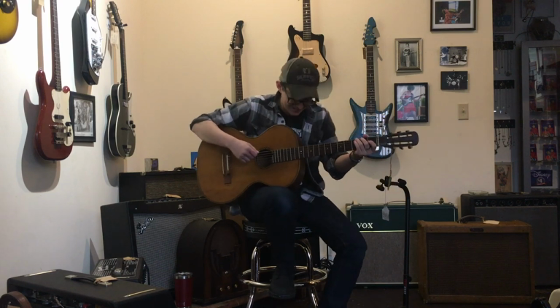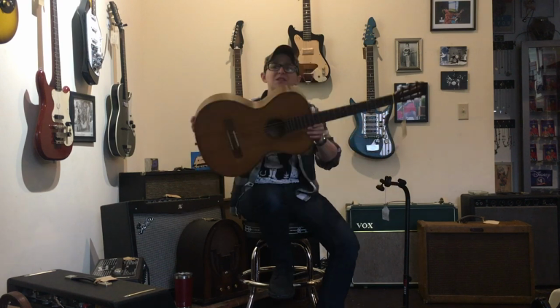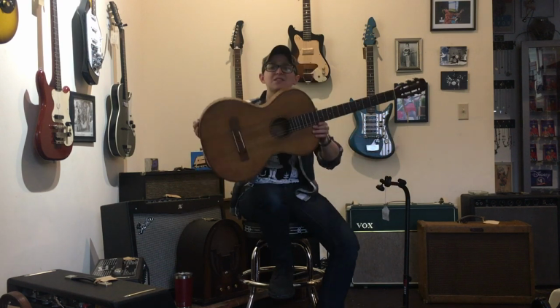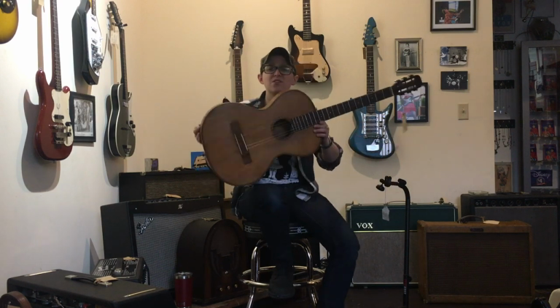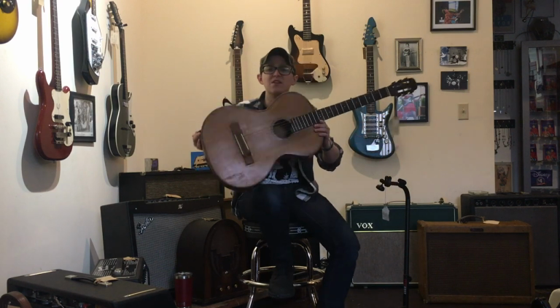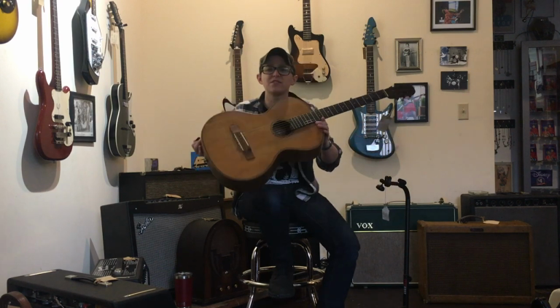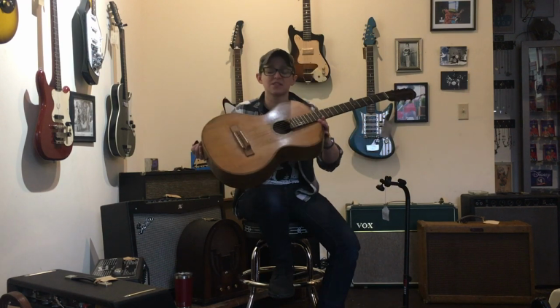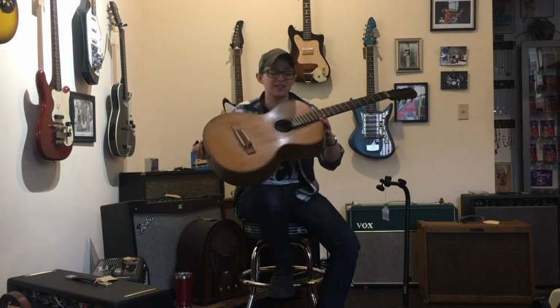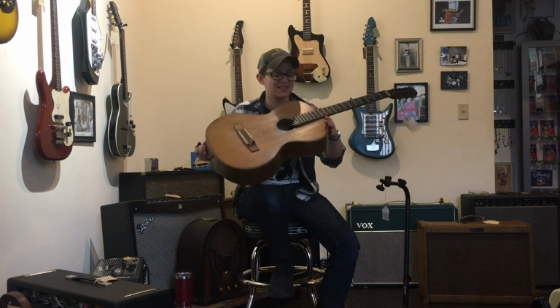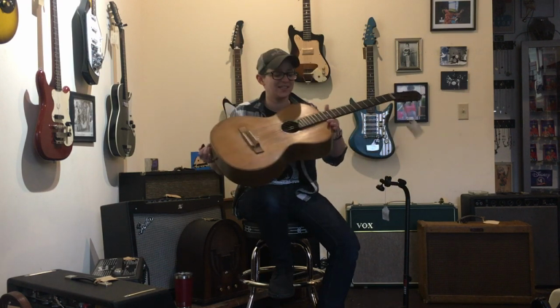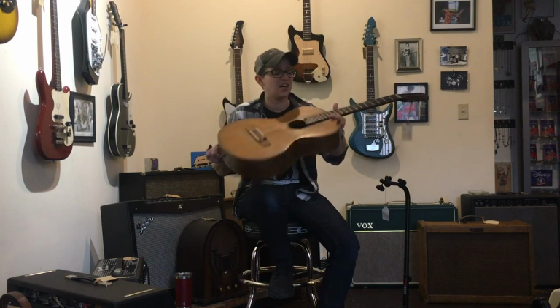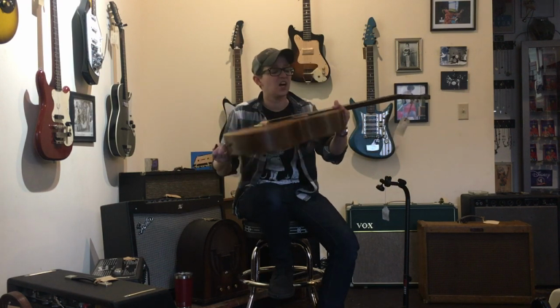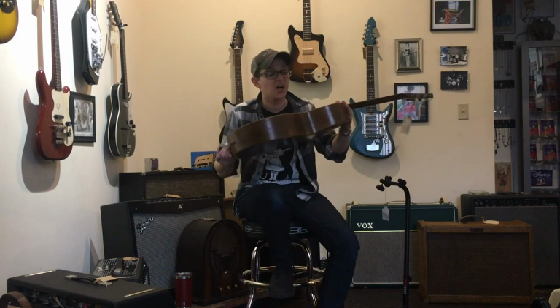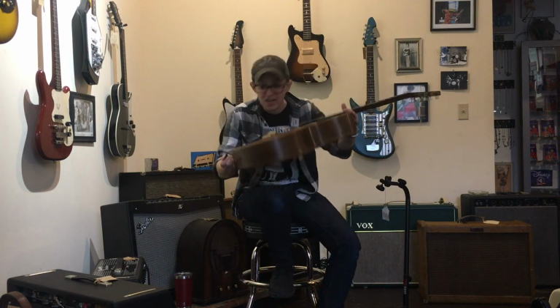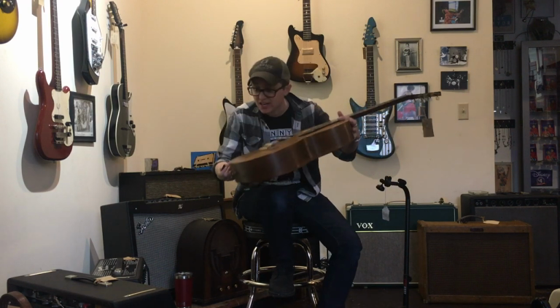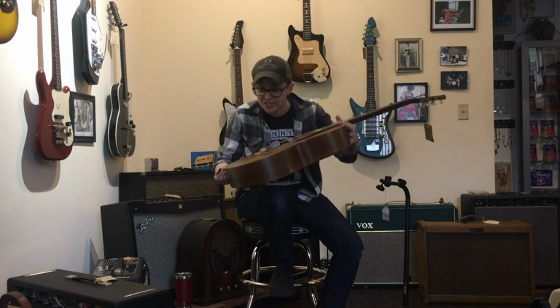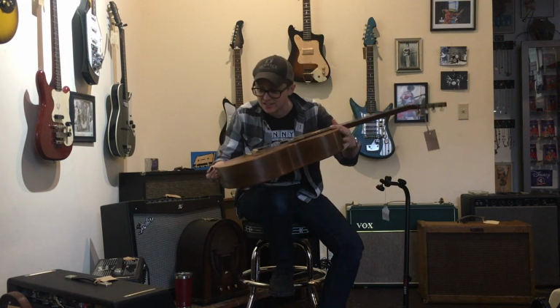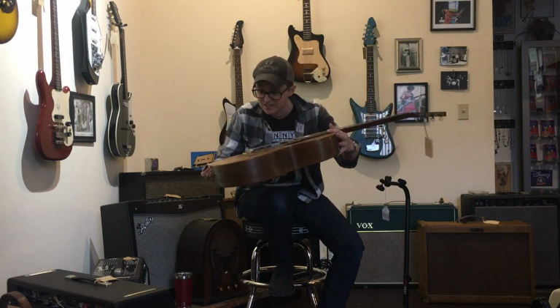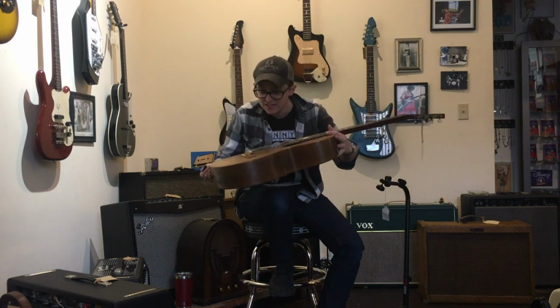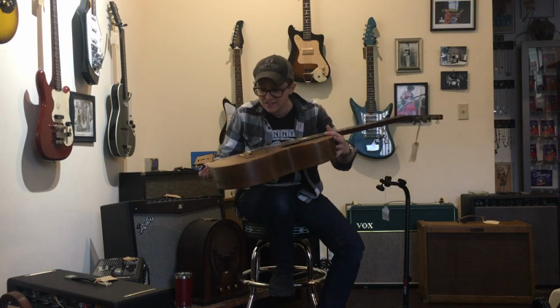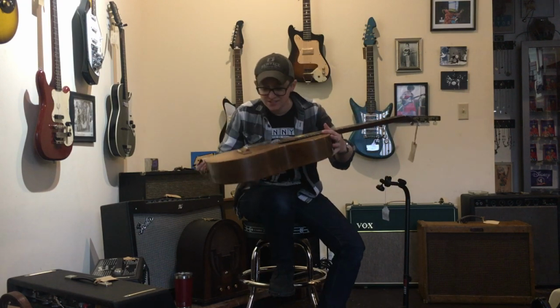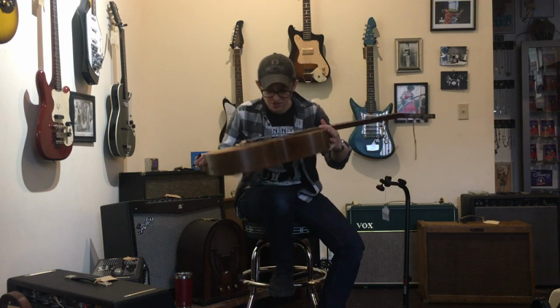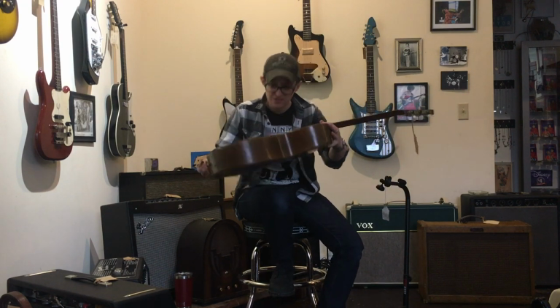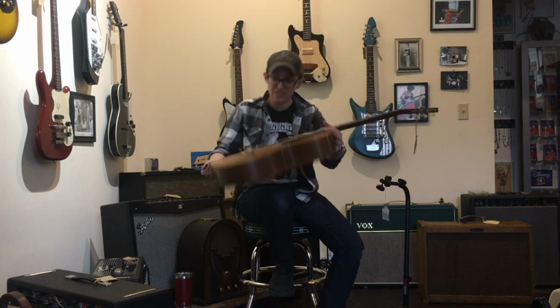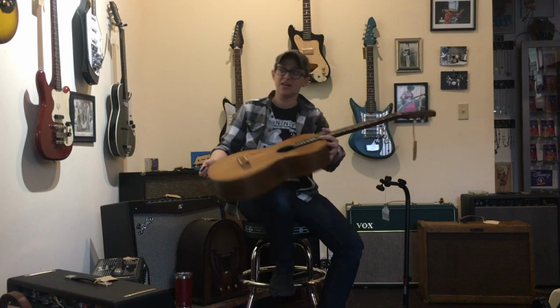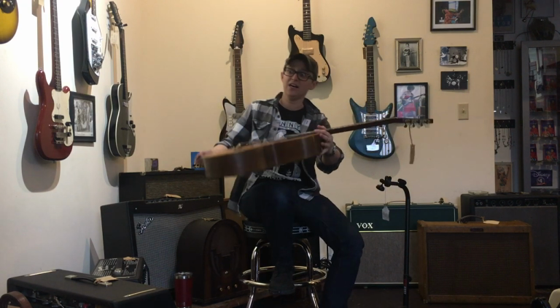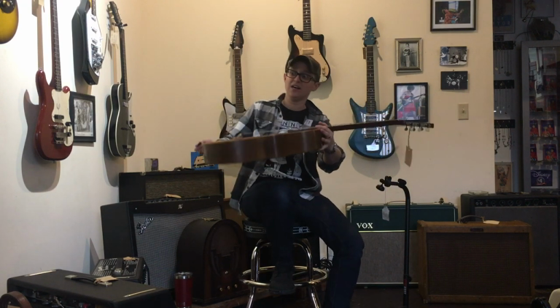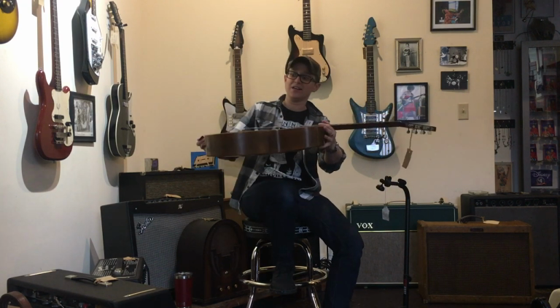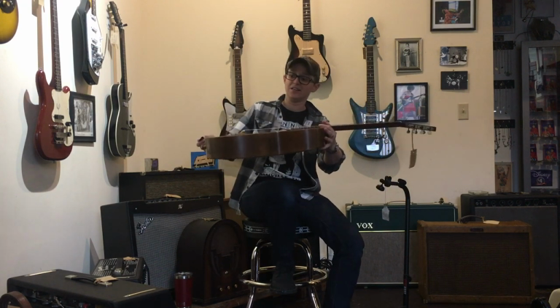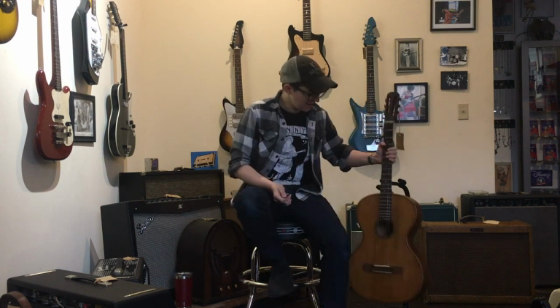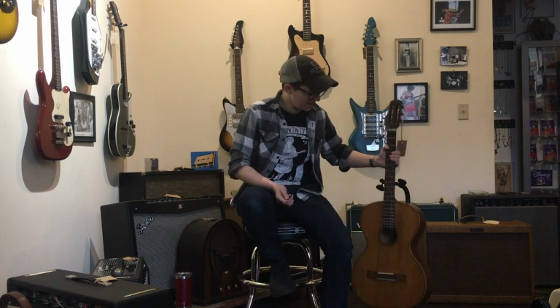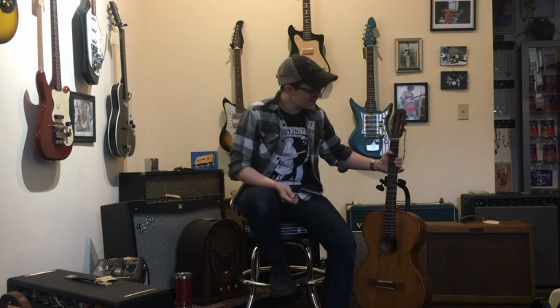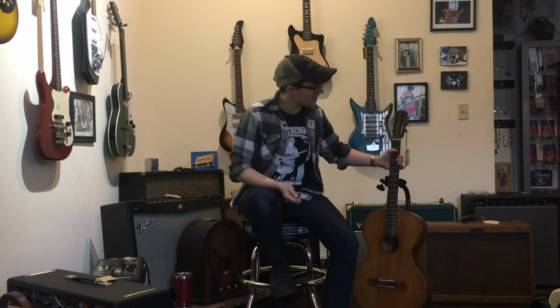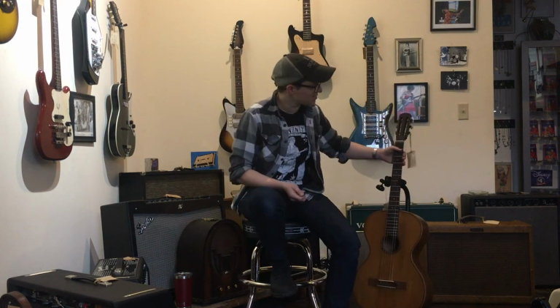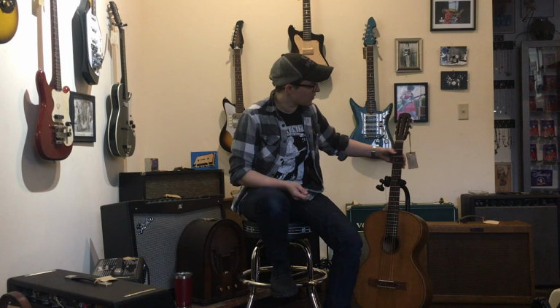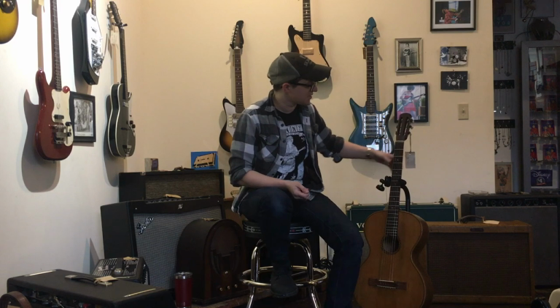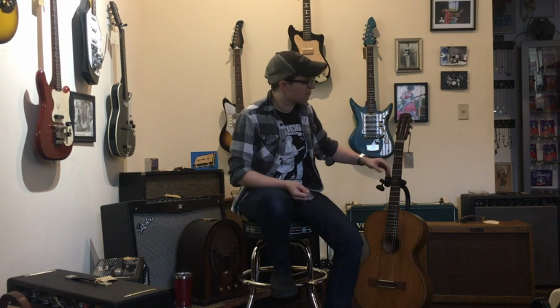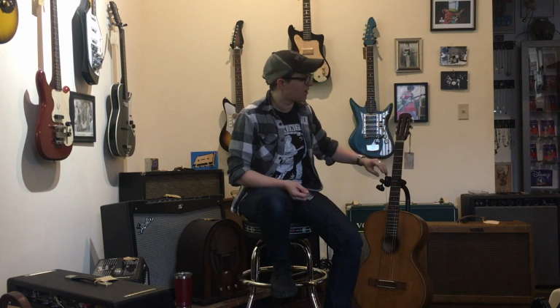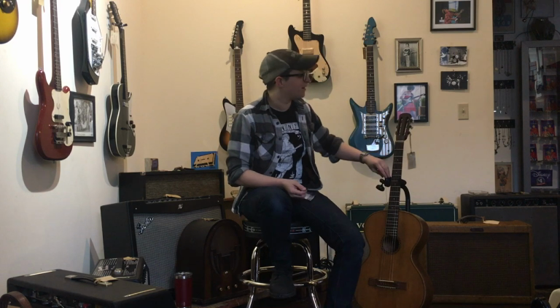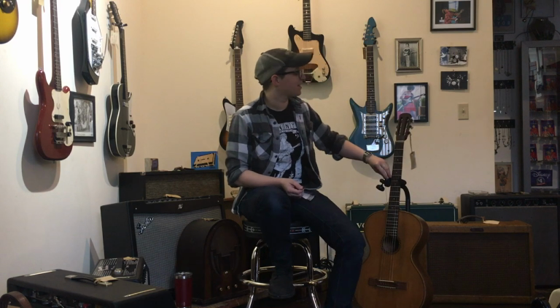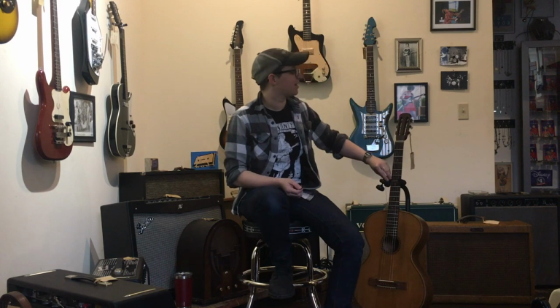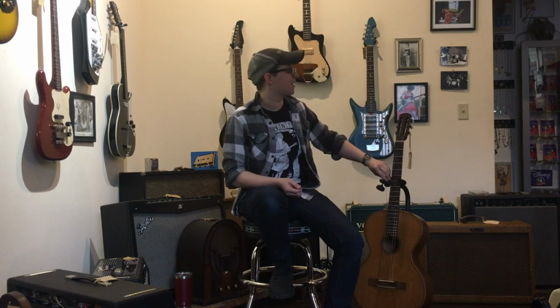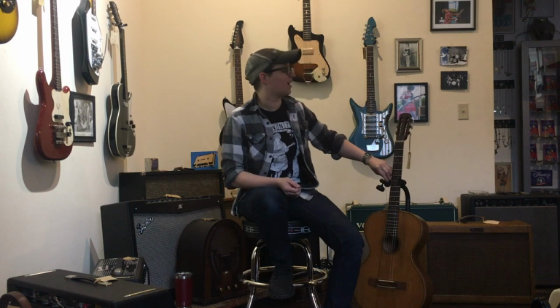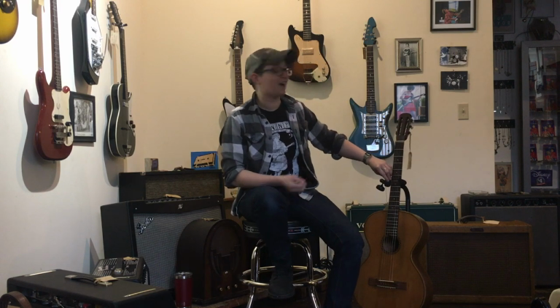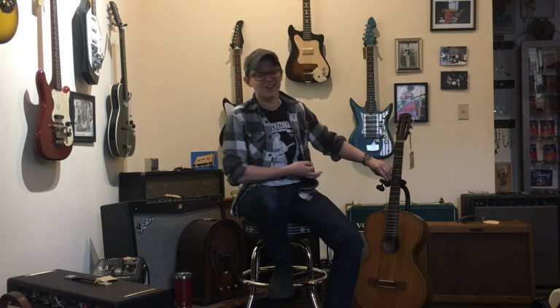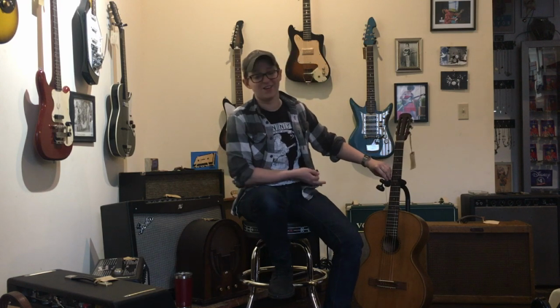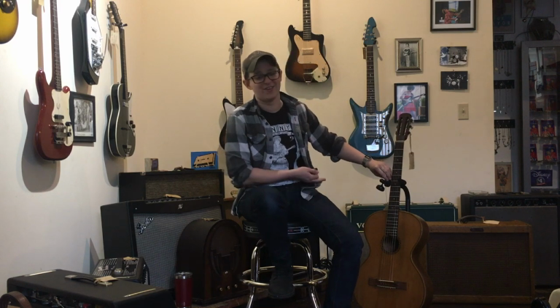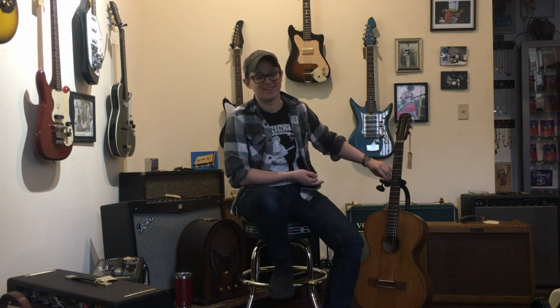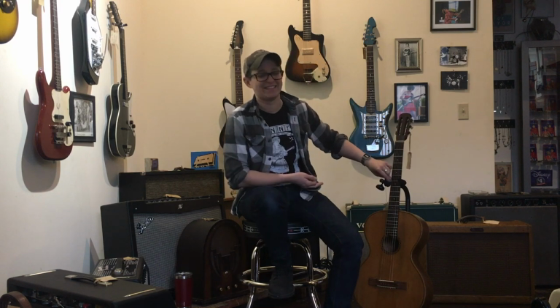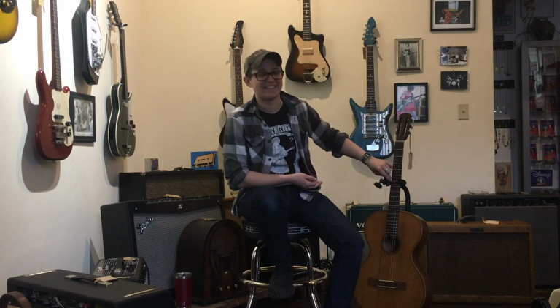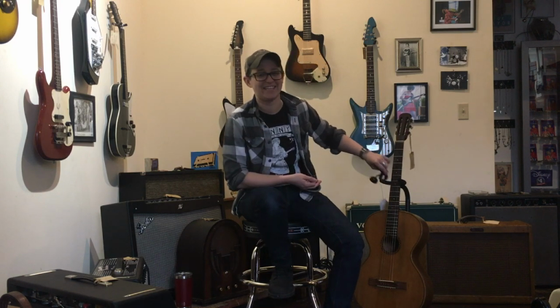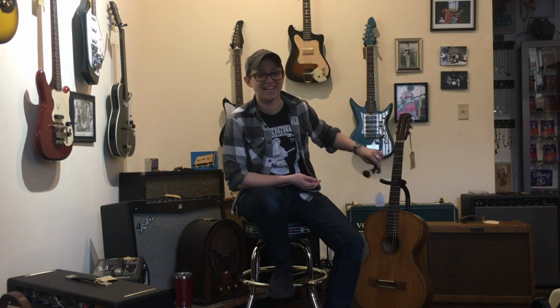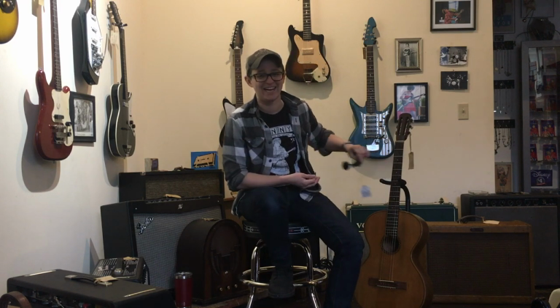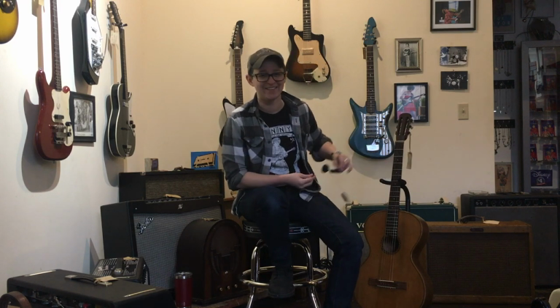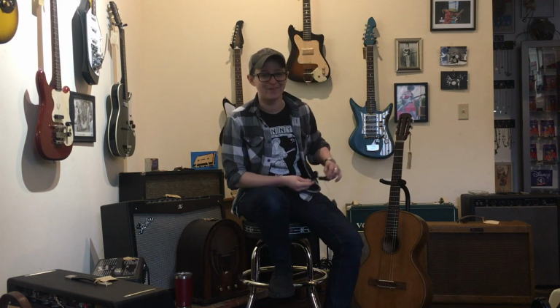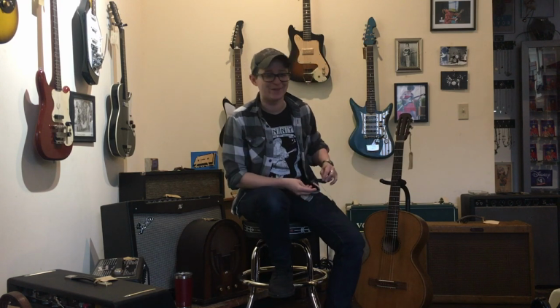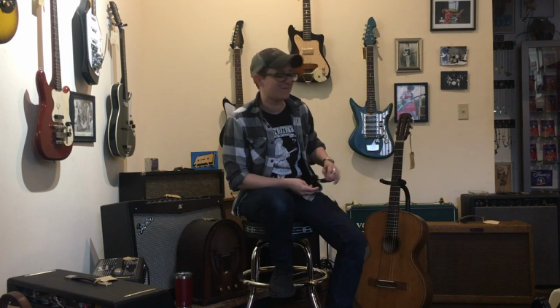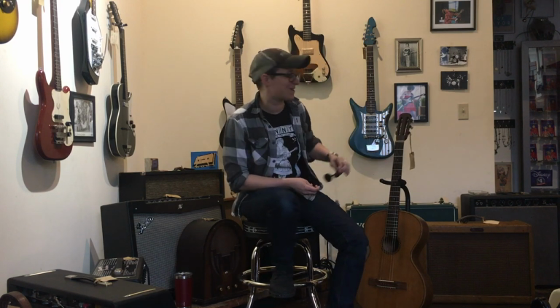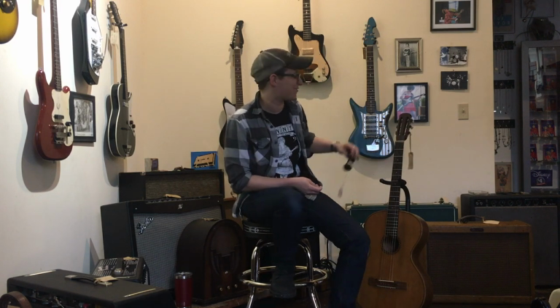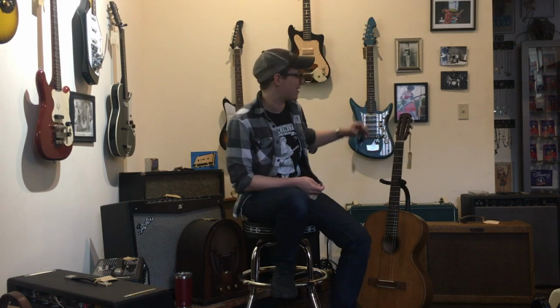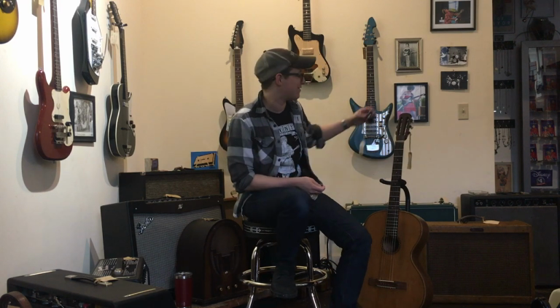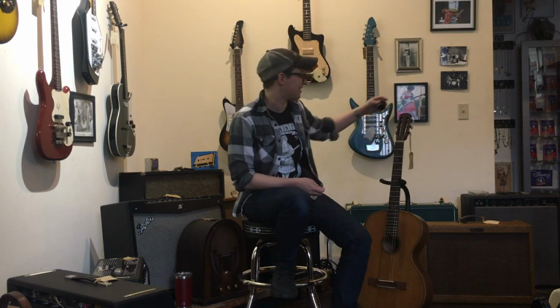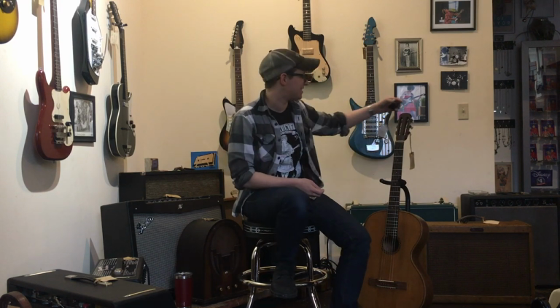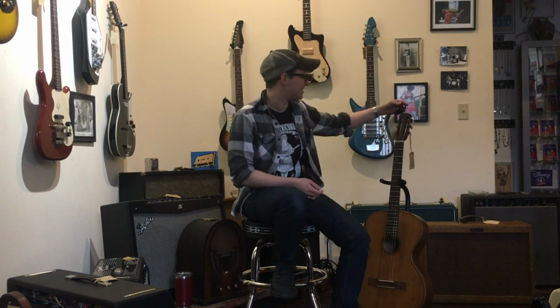You gotta be gentle. This guitar feels like a hug. In case it wasn't abundantly clear, I love this little thing. I give it five out of five Ellens.